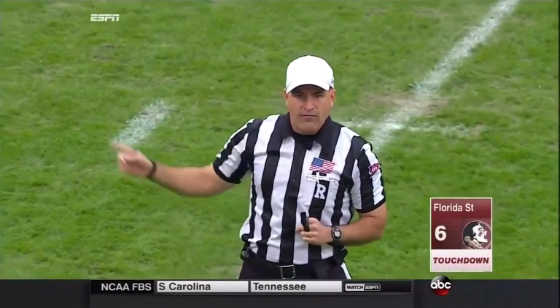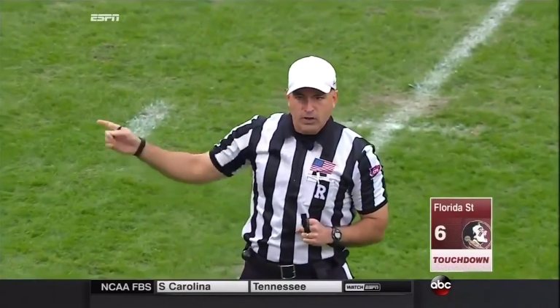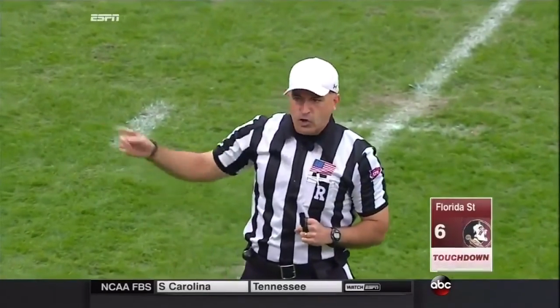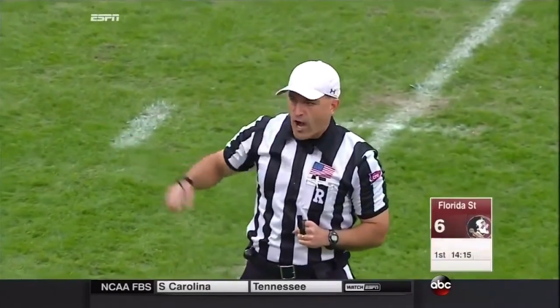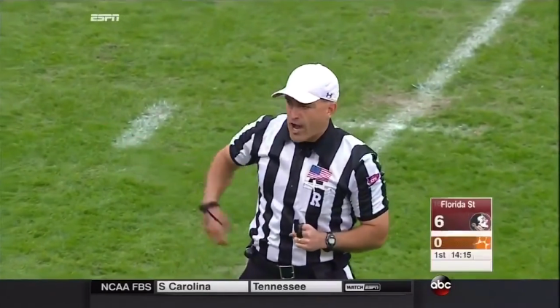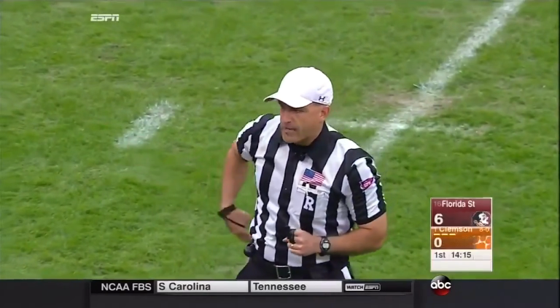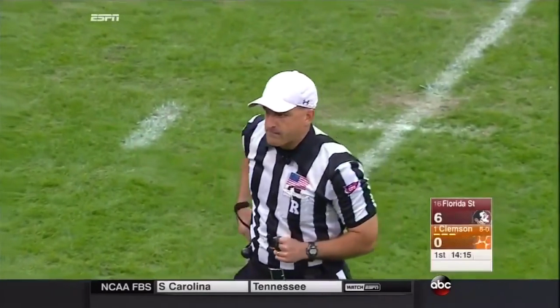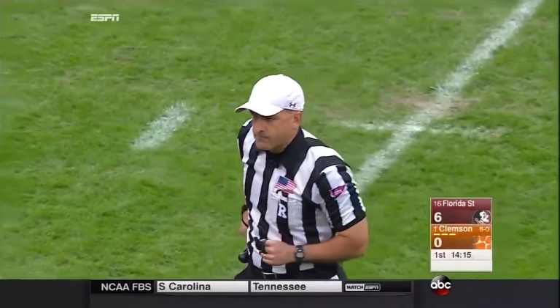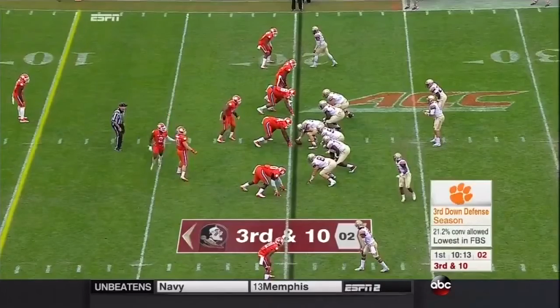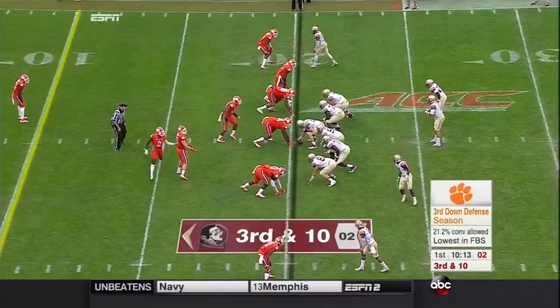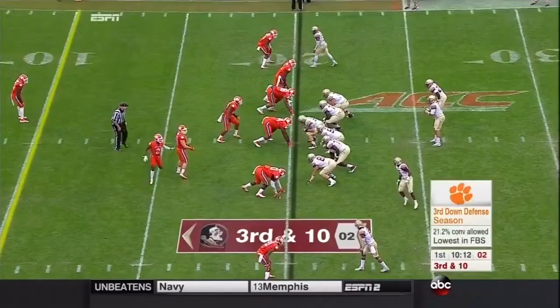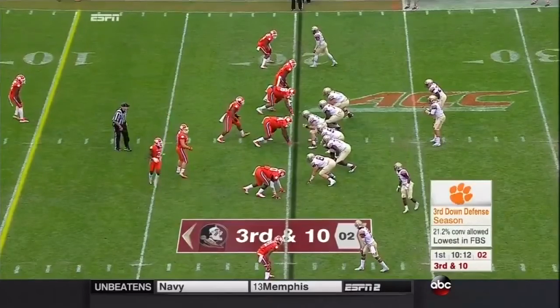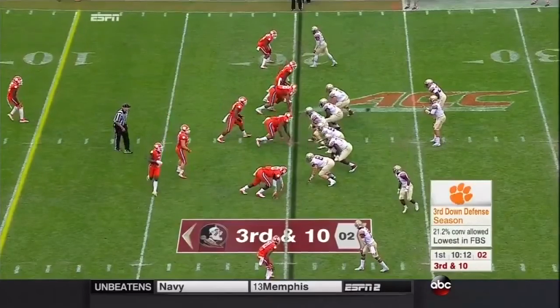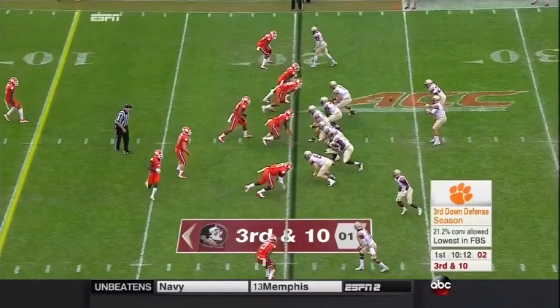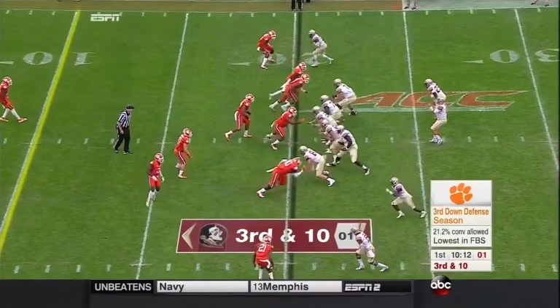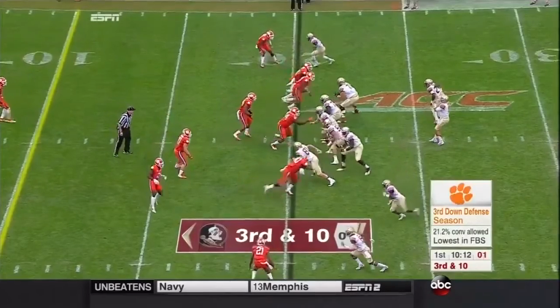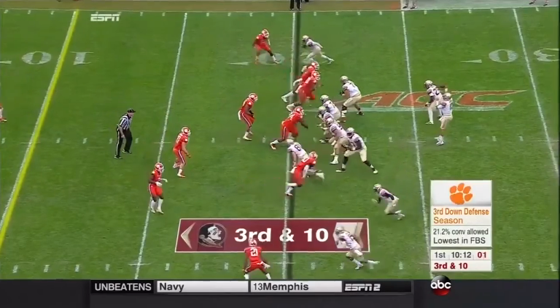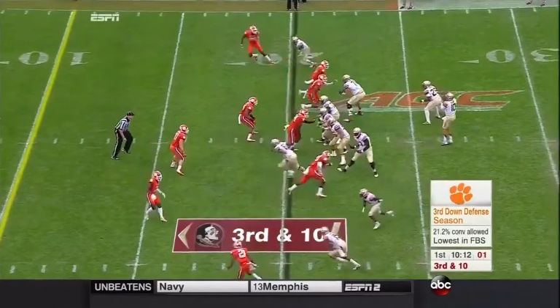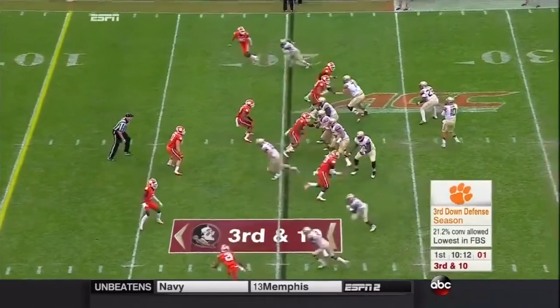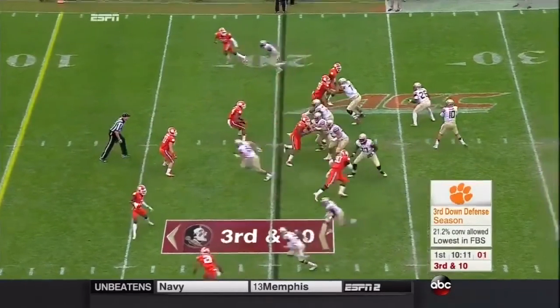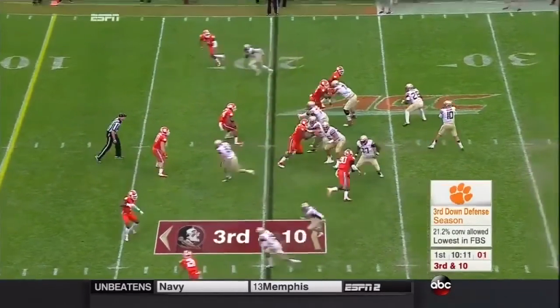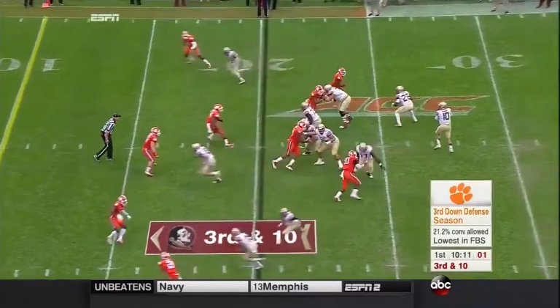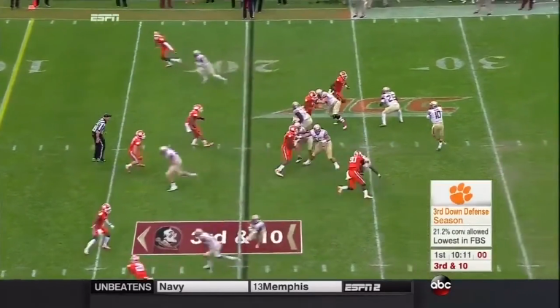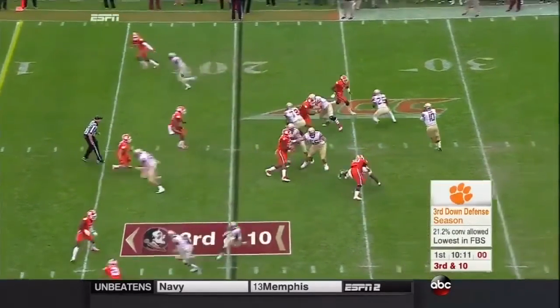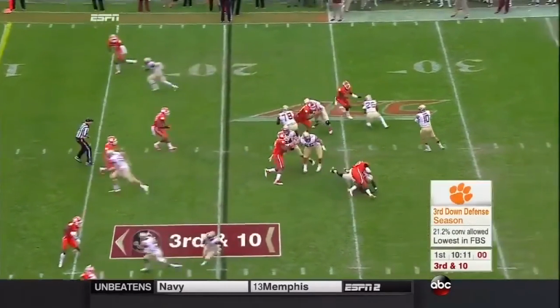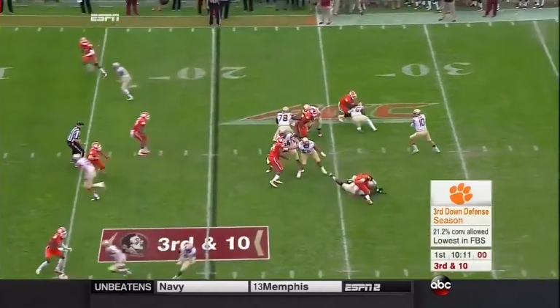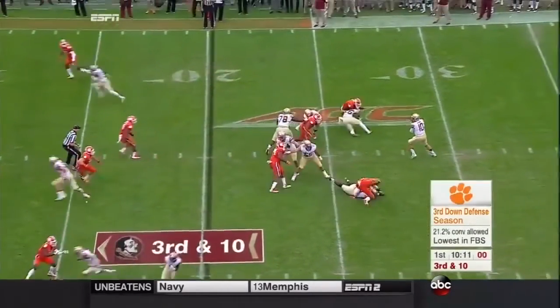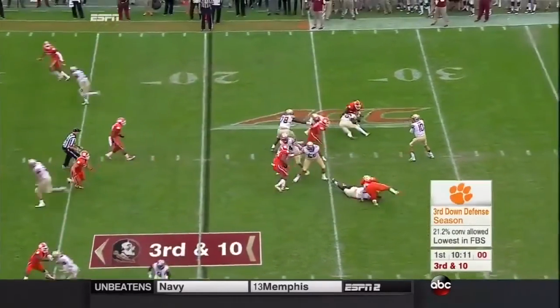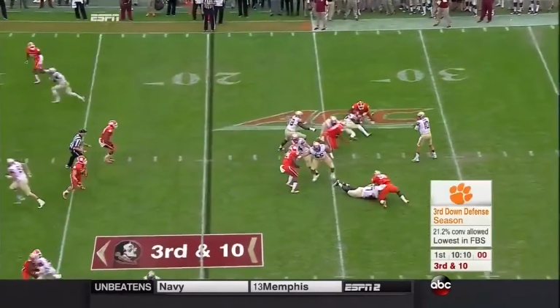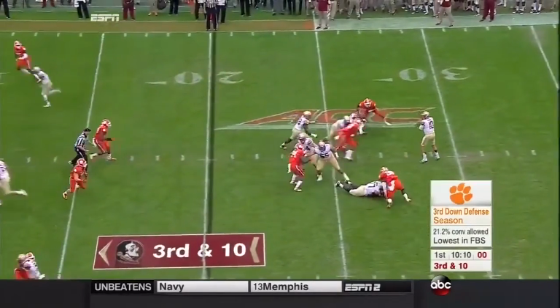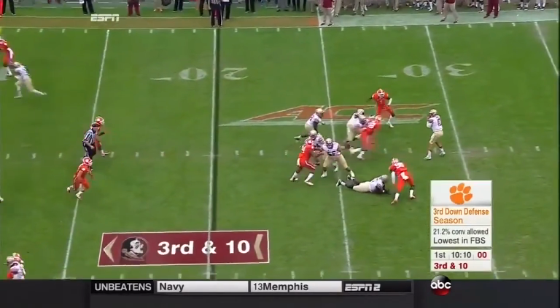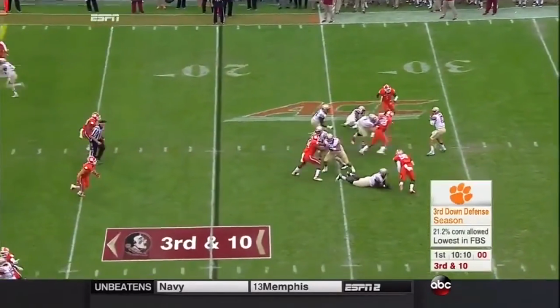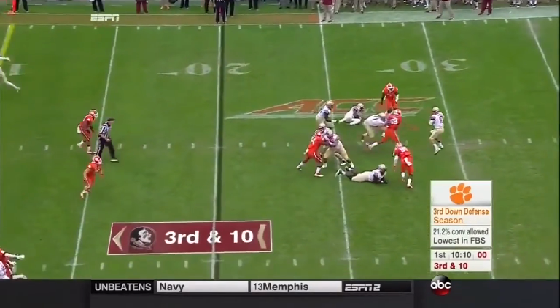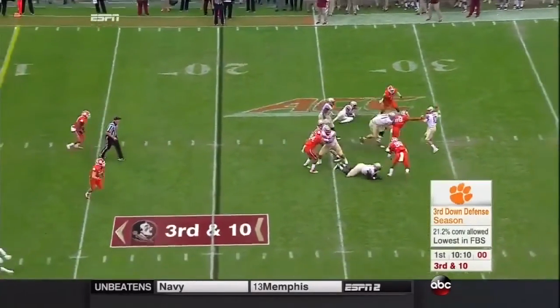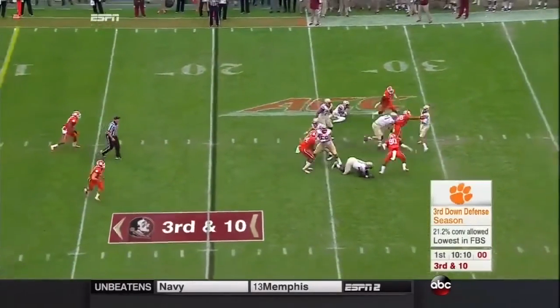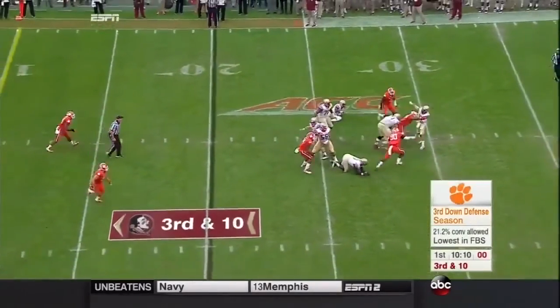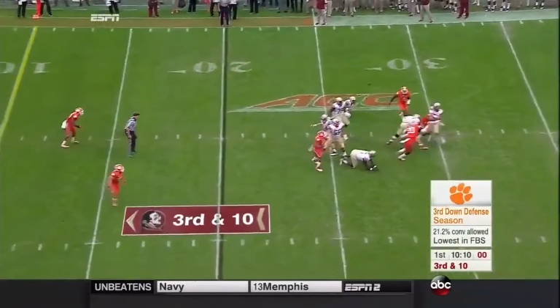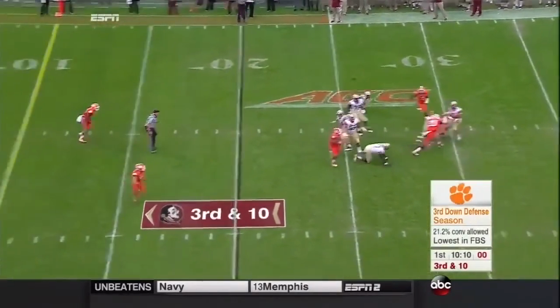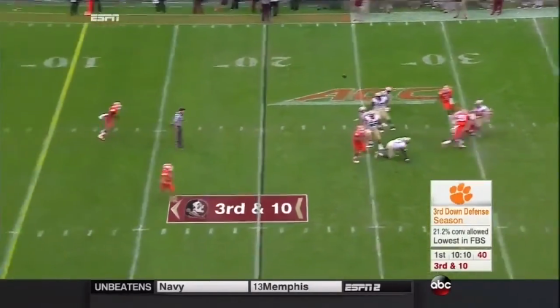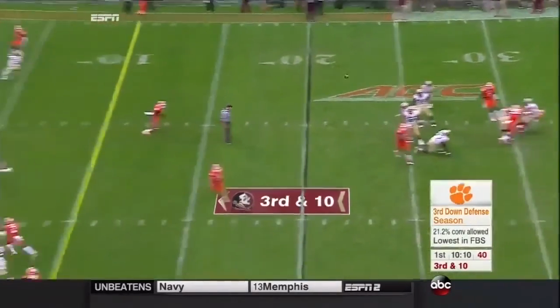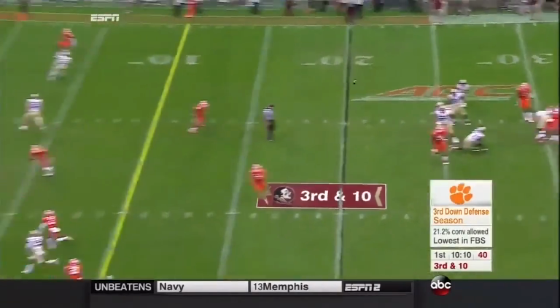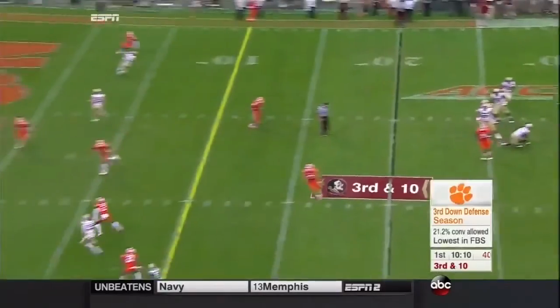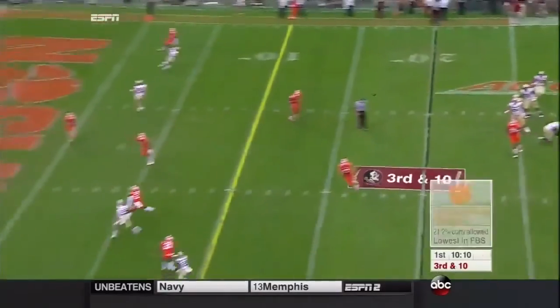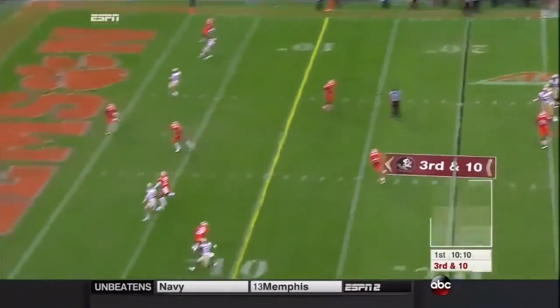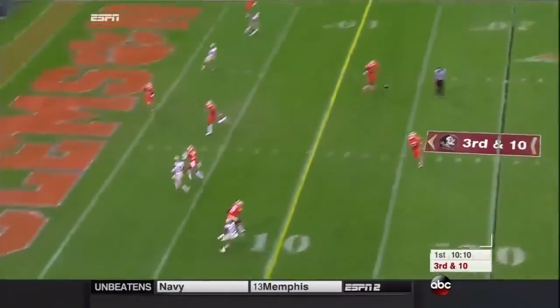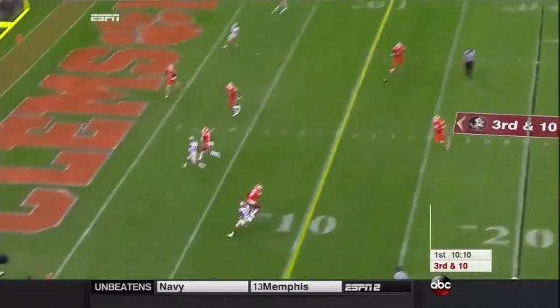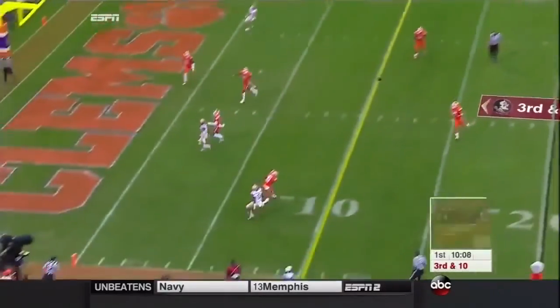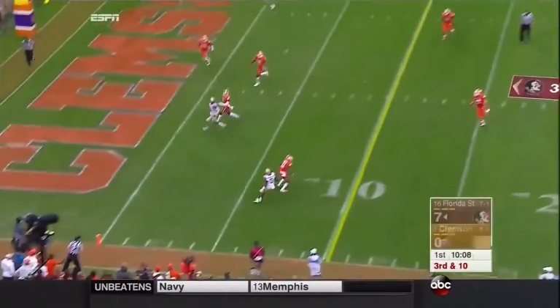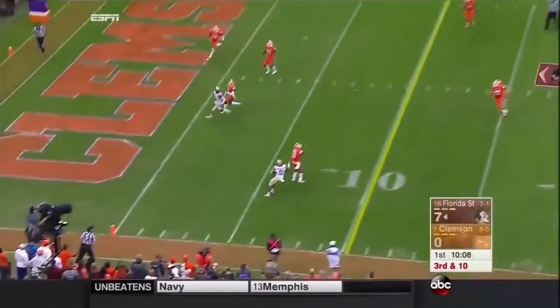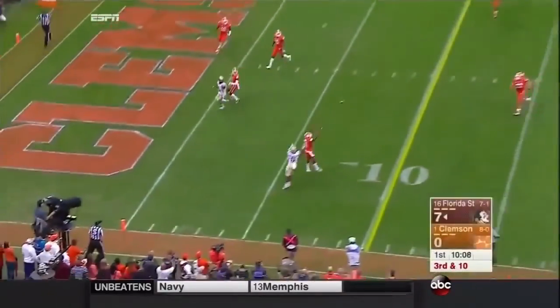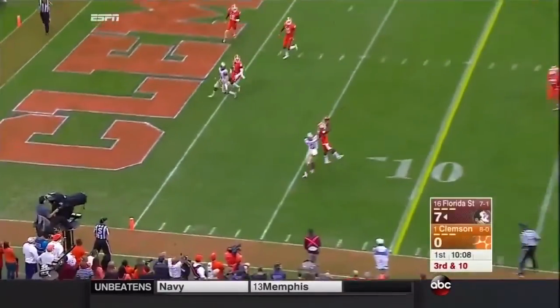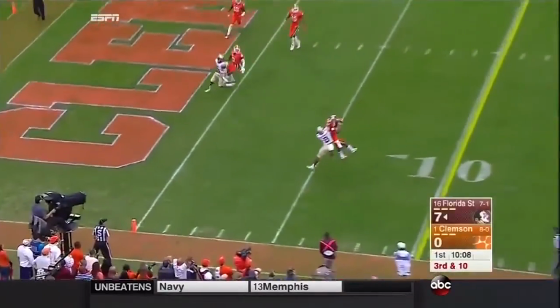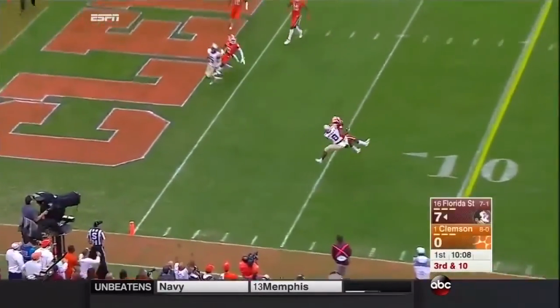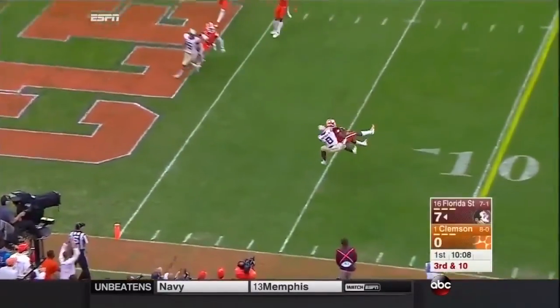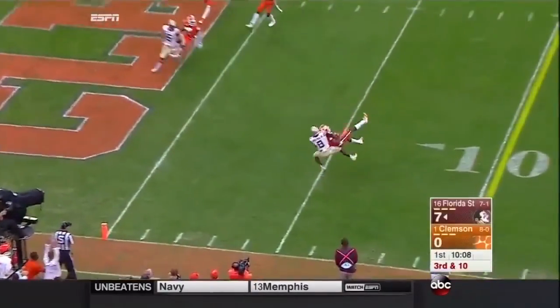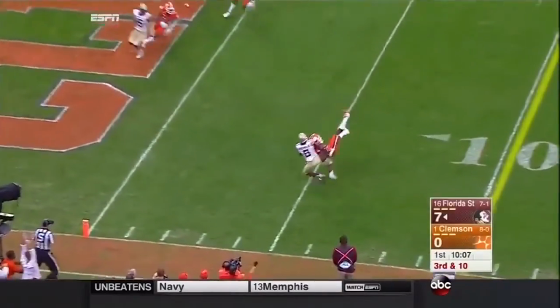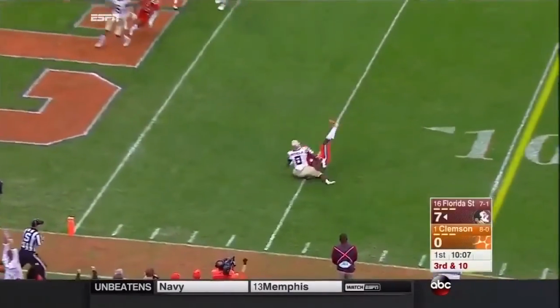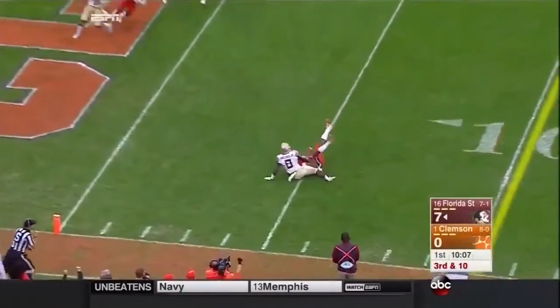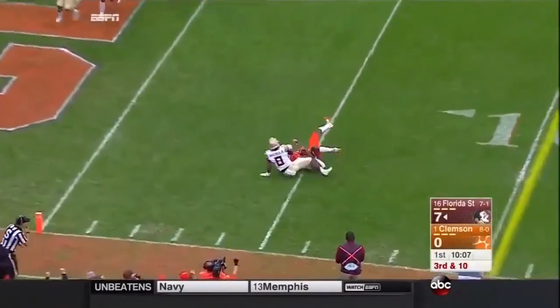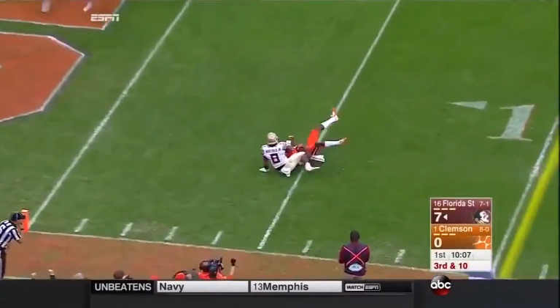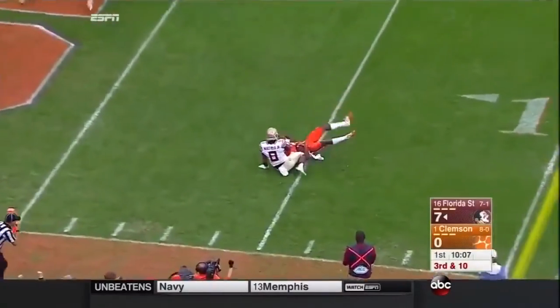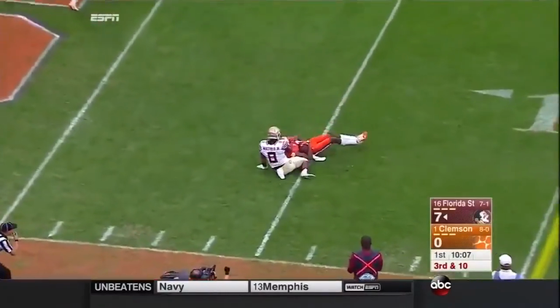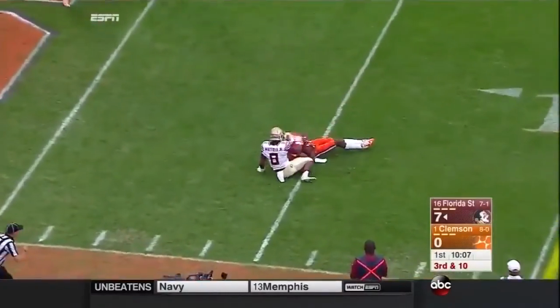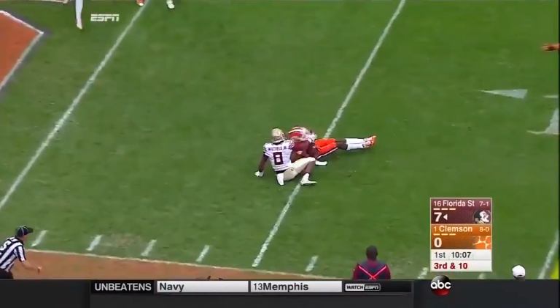Play clock winding down at one when McGuire gets the snap. Backpedals, fires downfield — jump ball, interception.